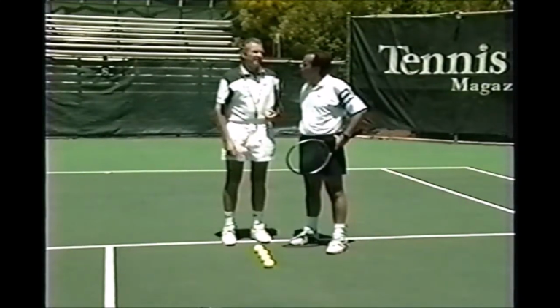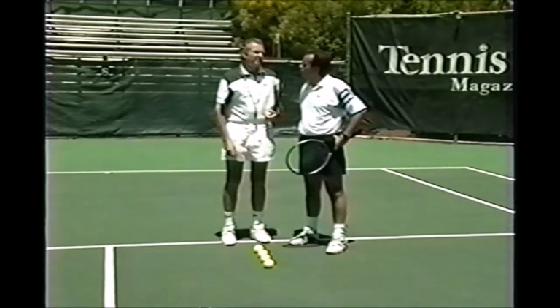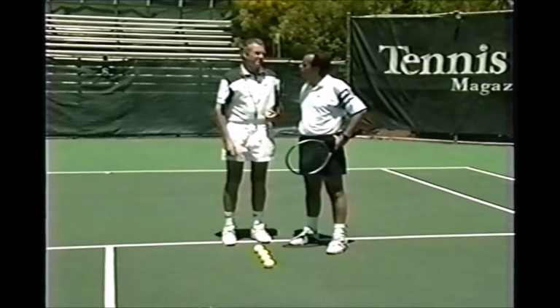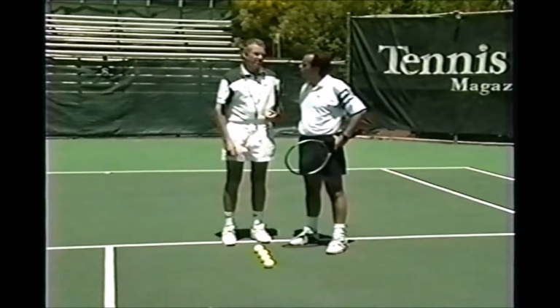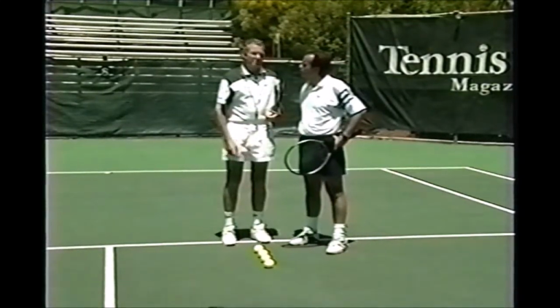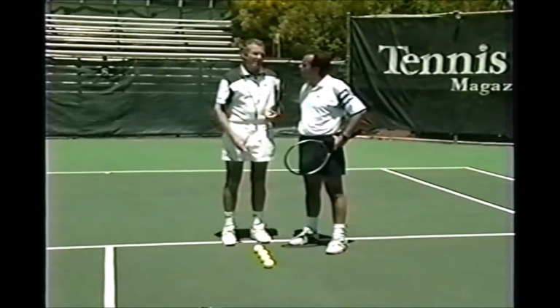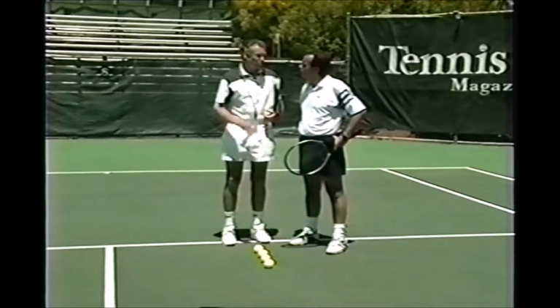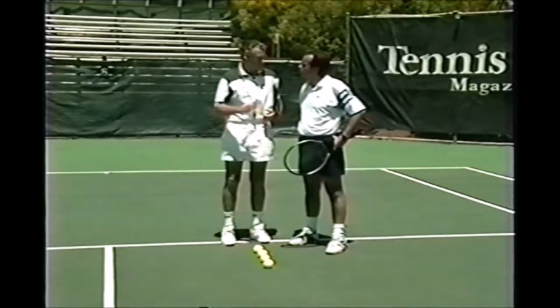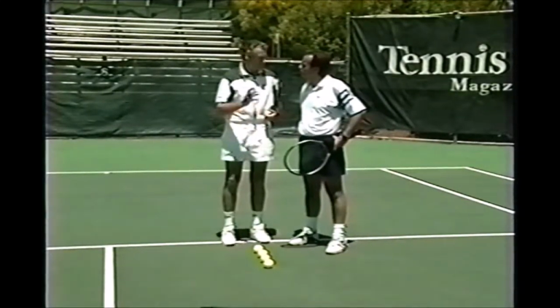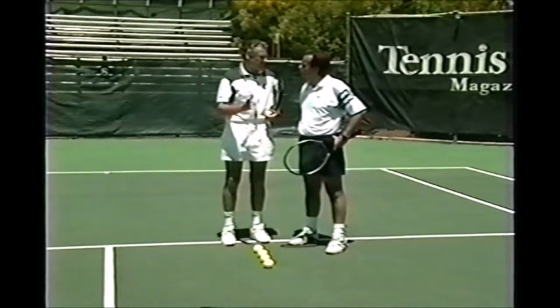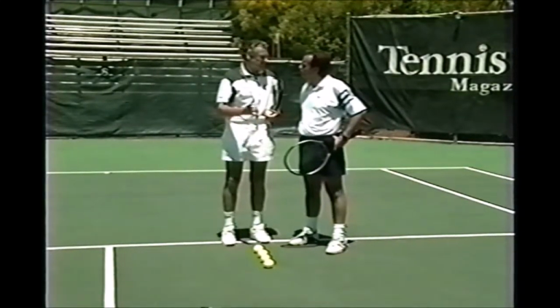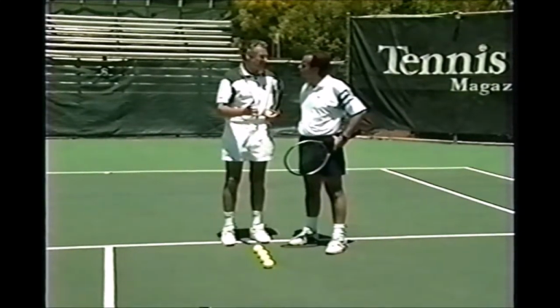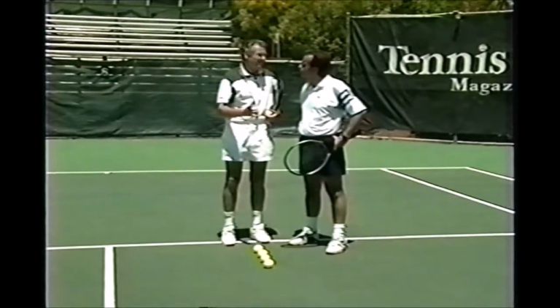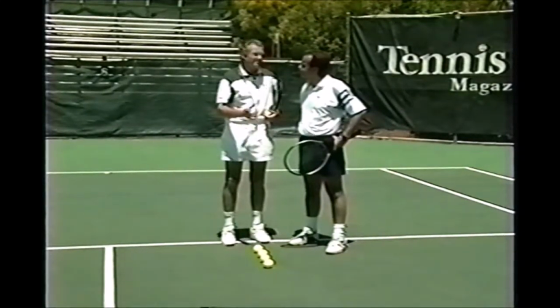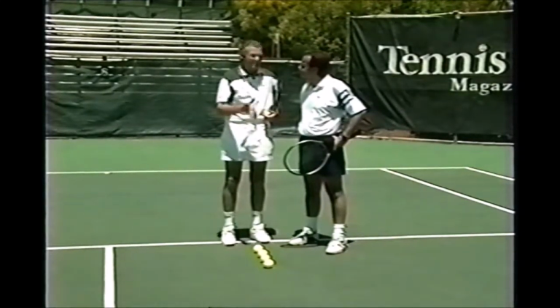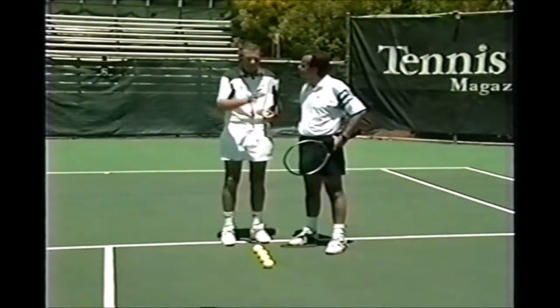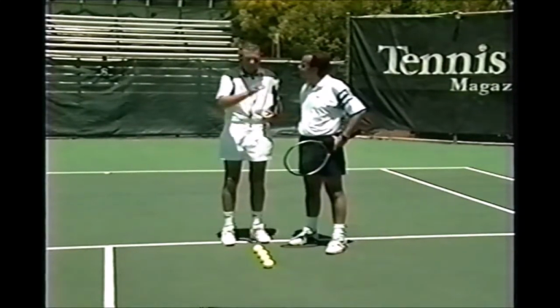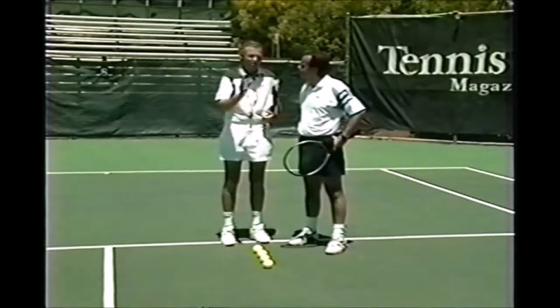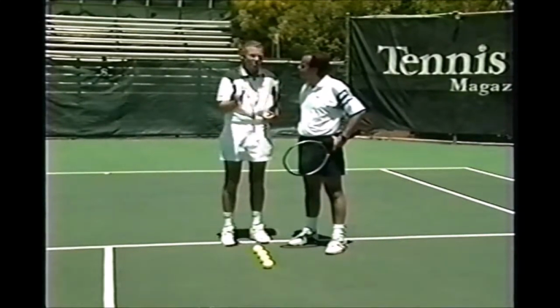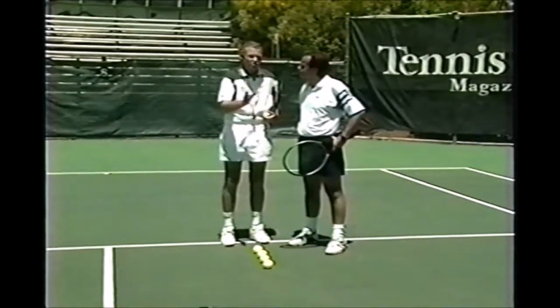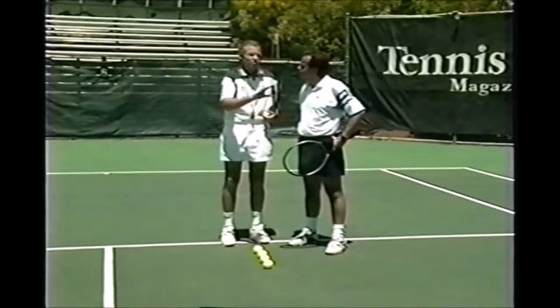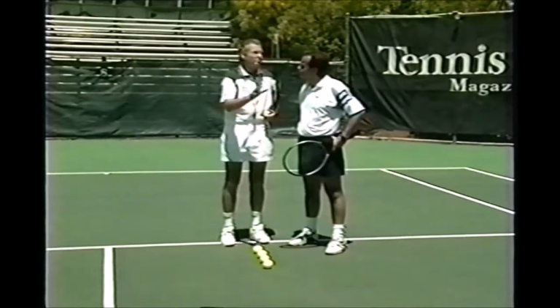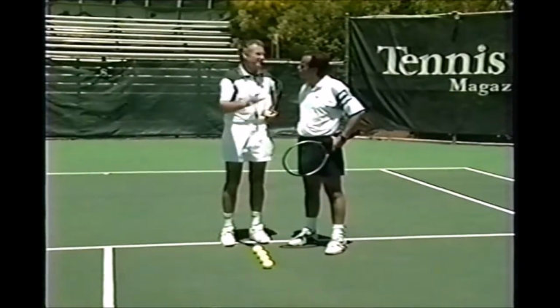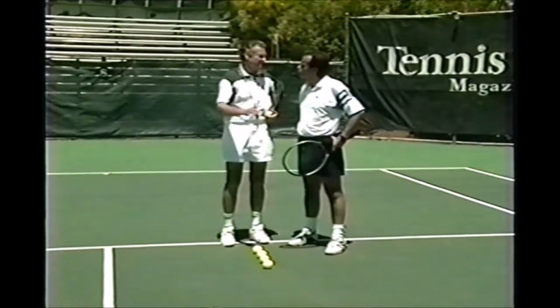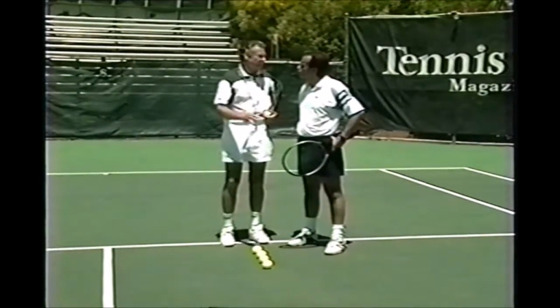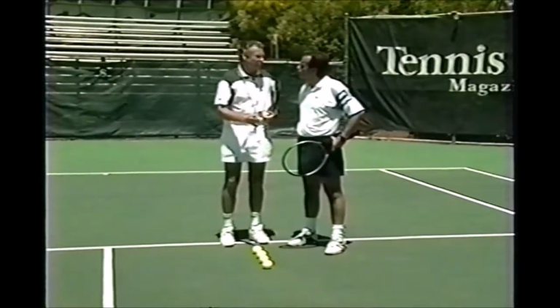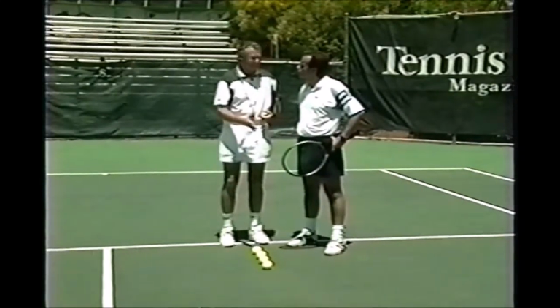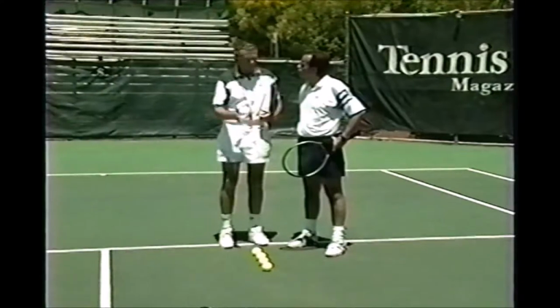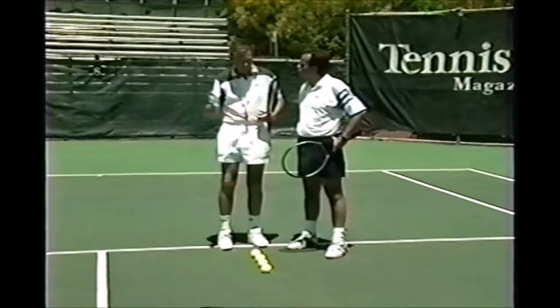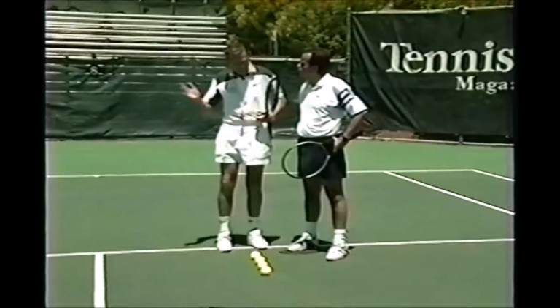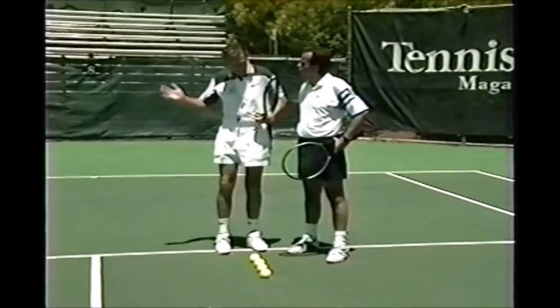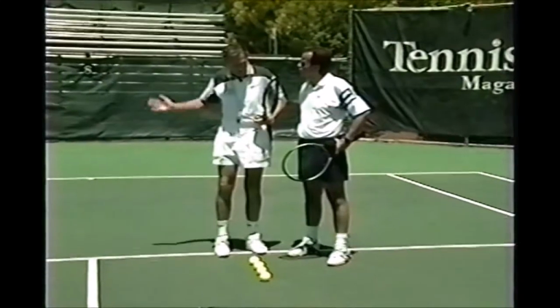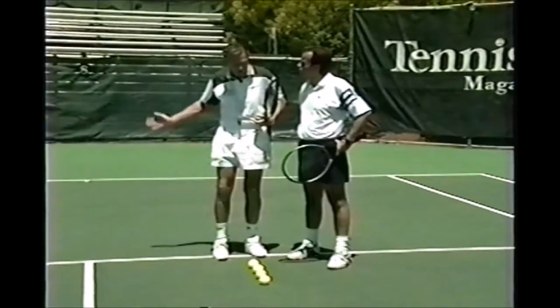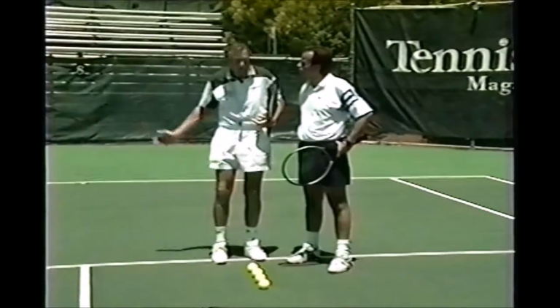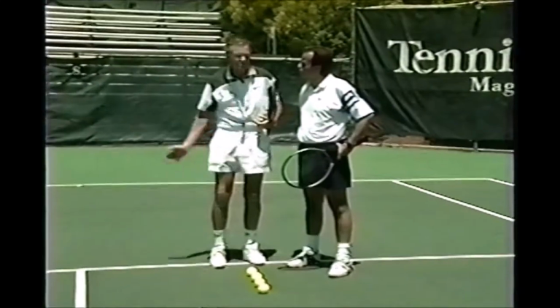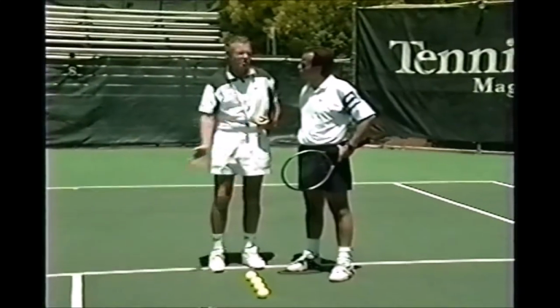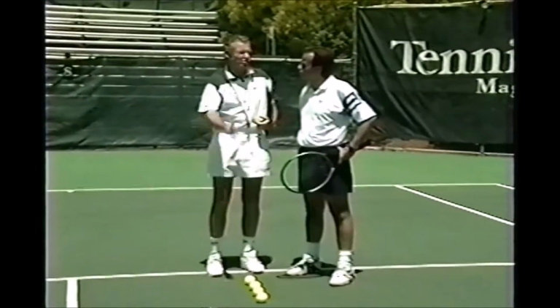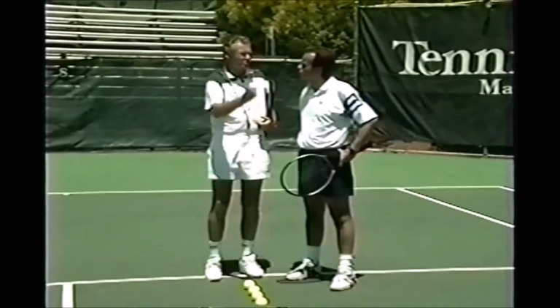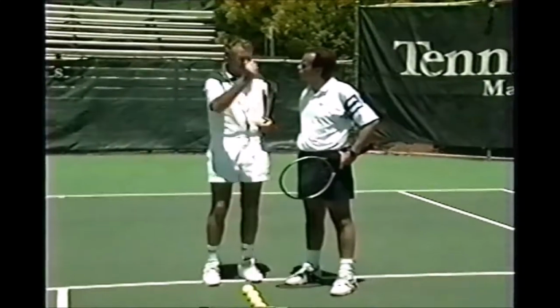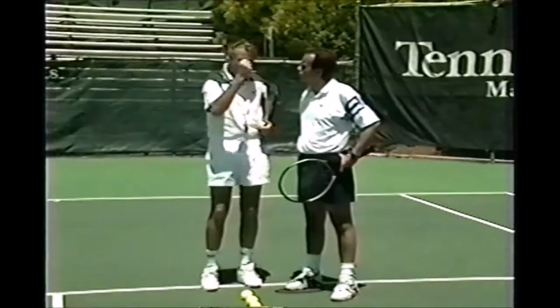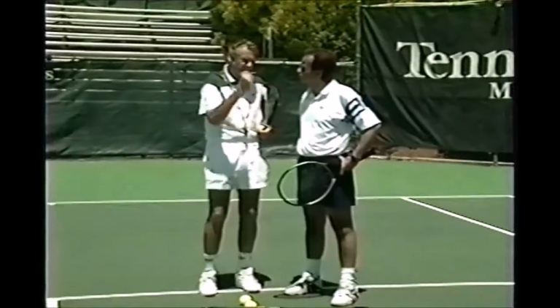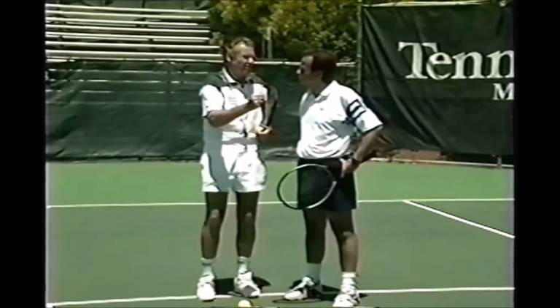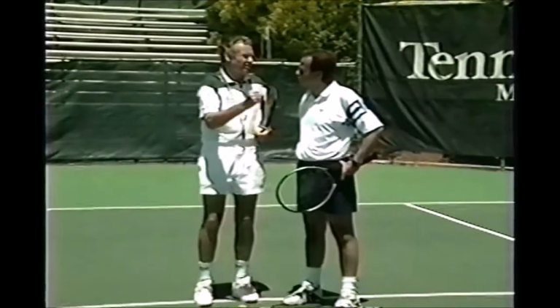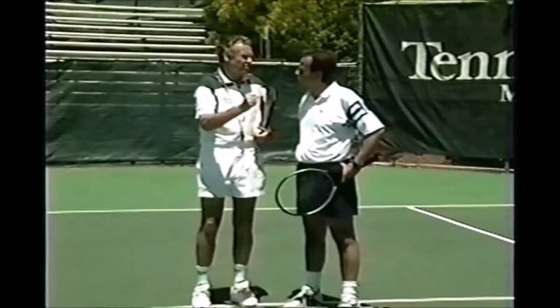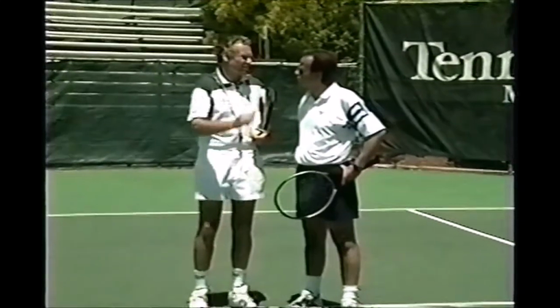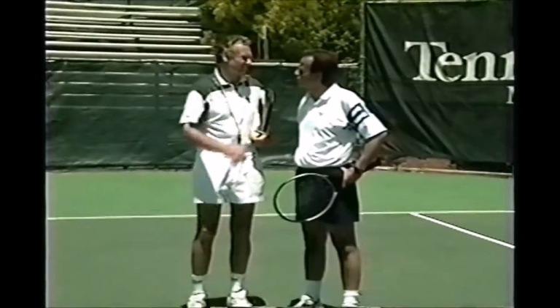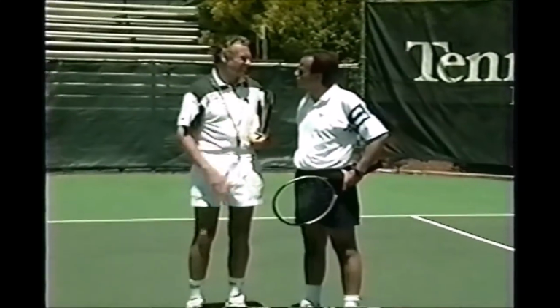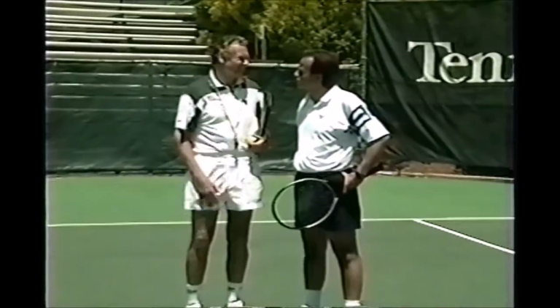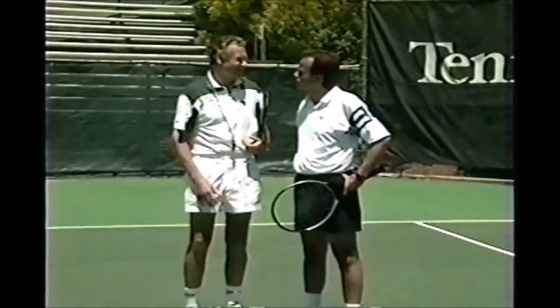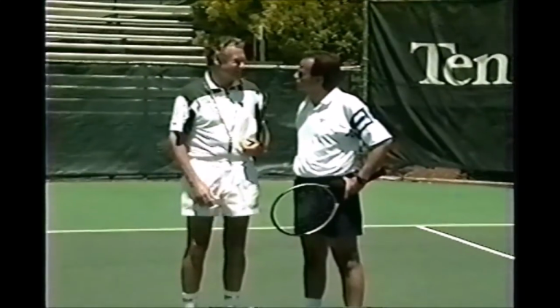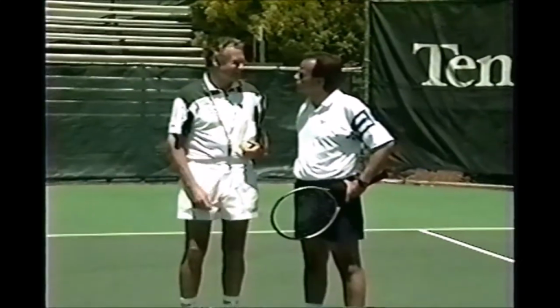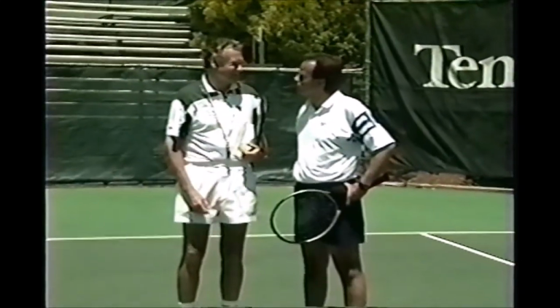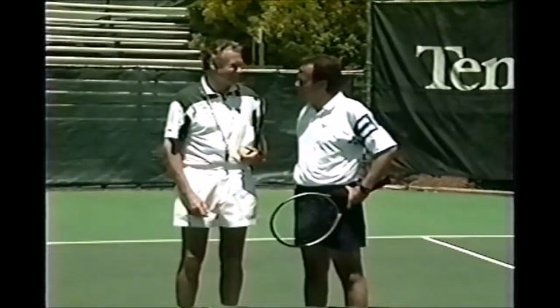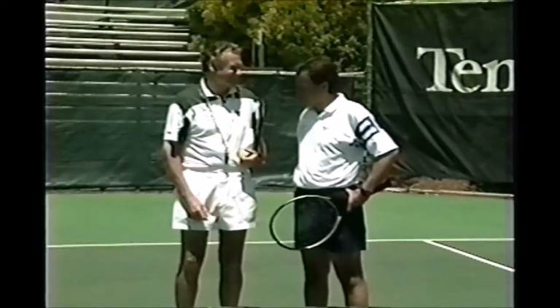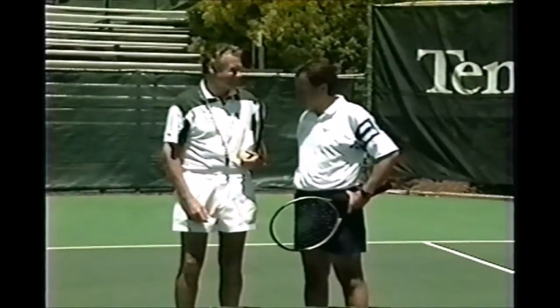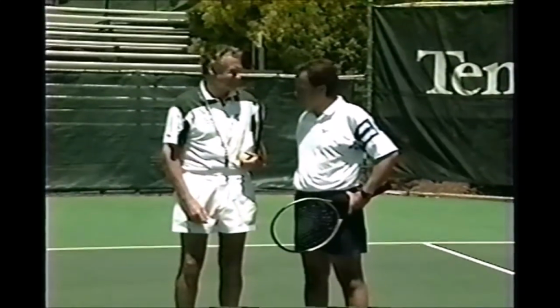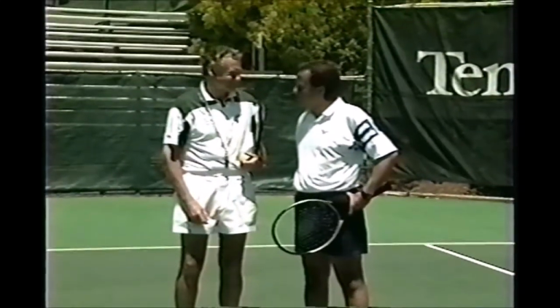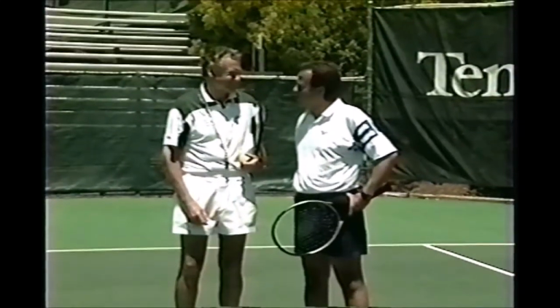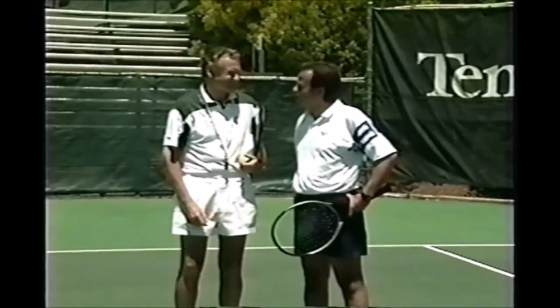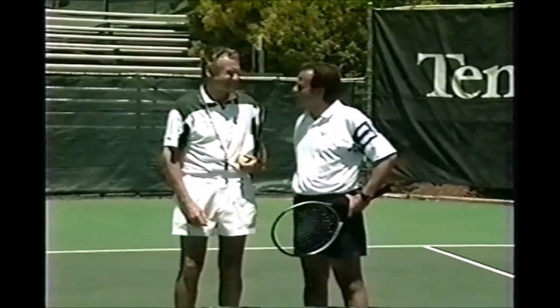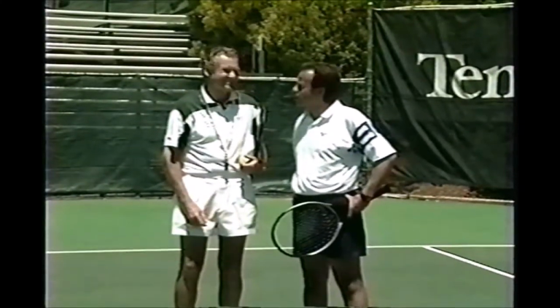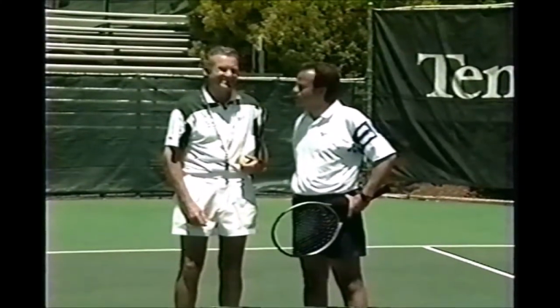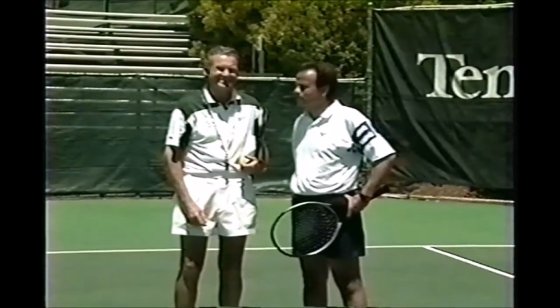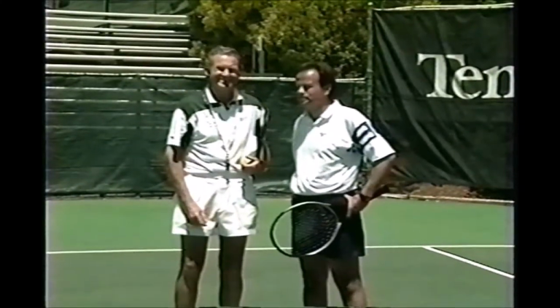Think about it. You may lose a bit of speed, but the control makes up for it, and as confidence grows, you can whack the ball harder again. Great. Thanks, Dennis.